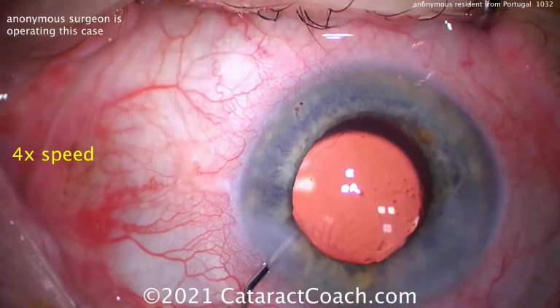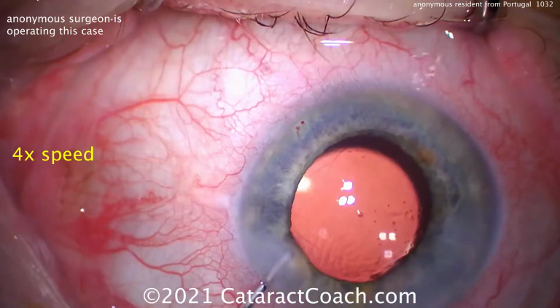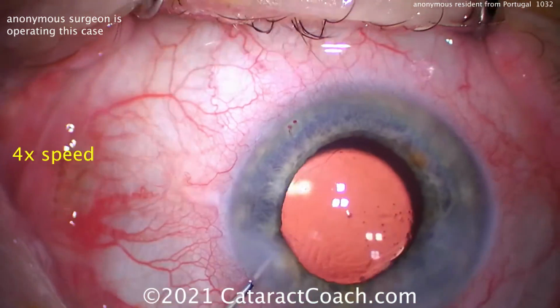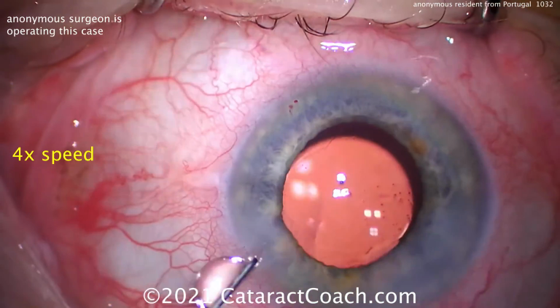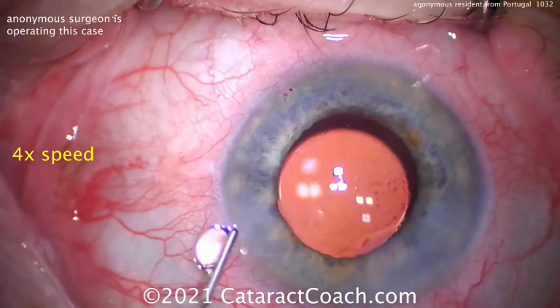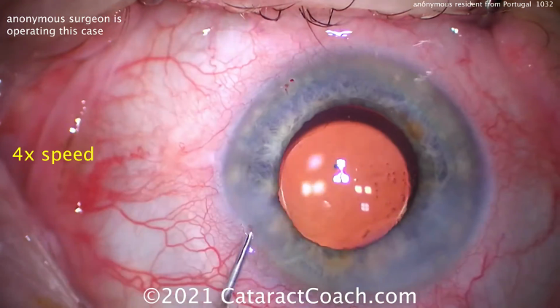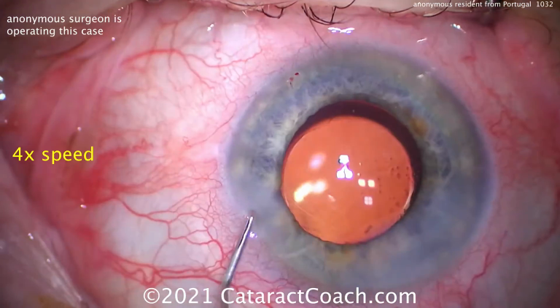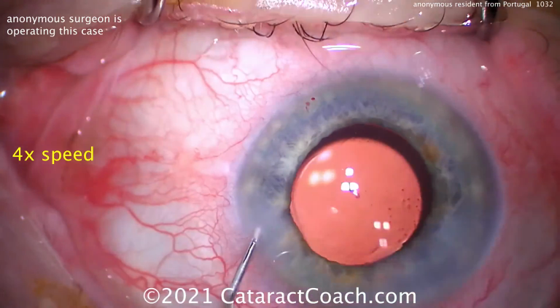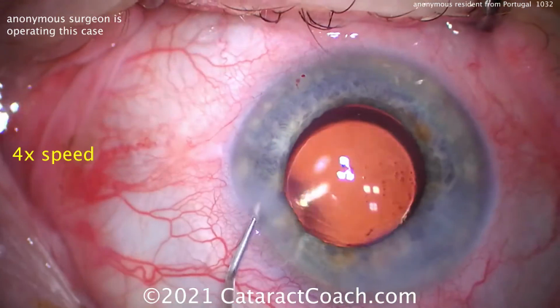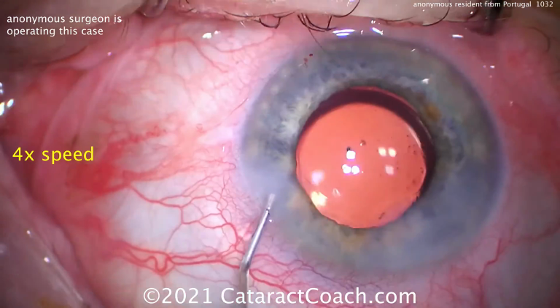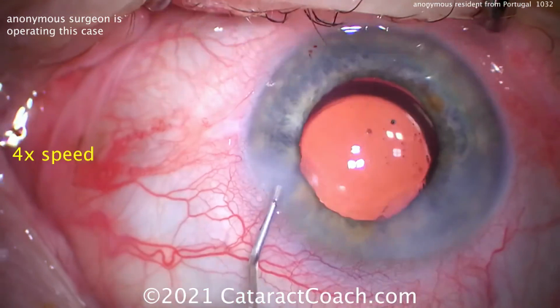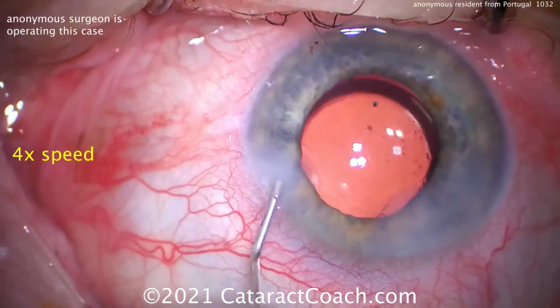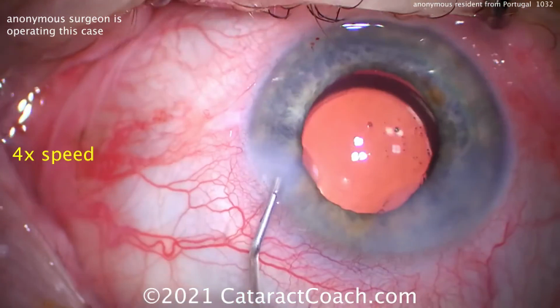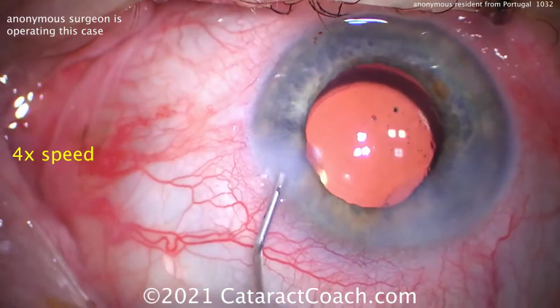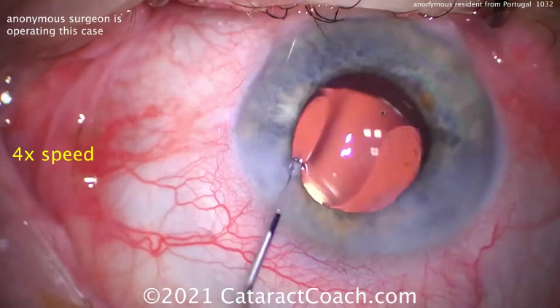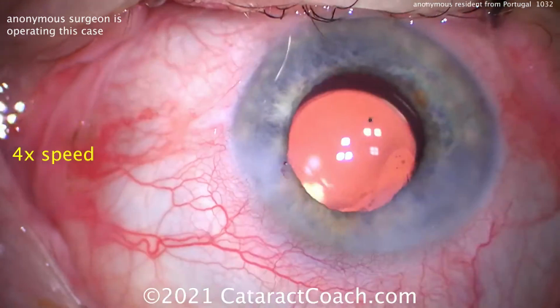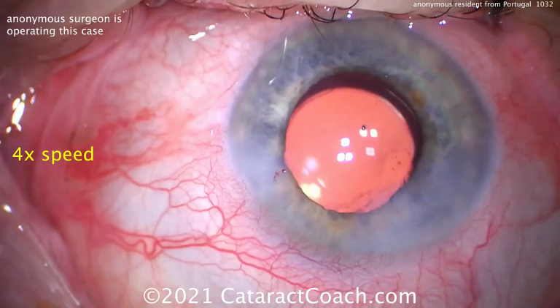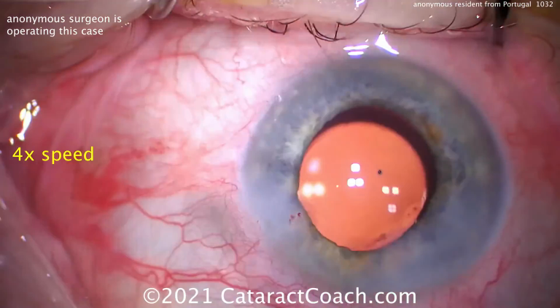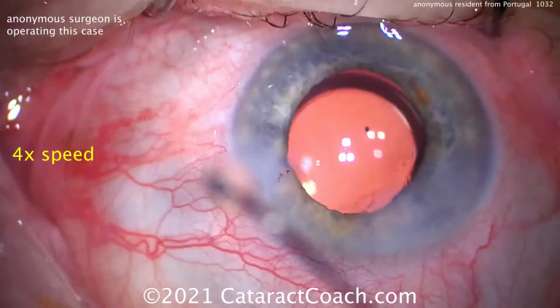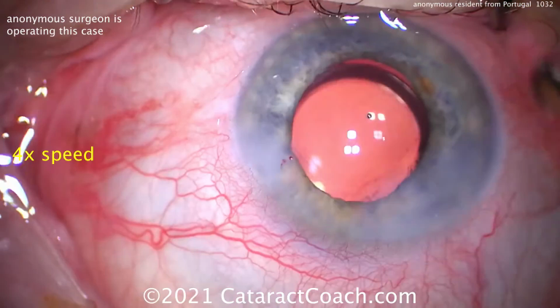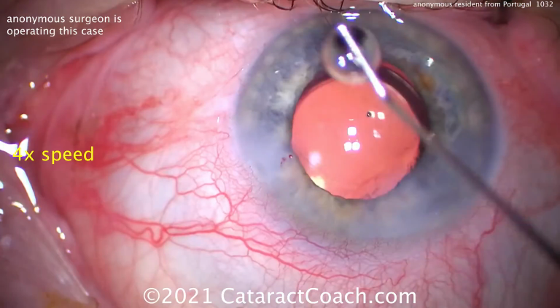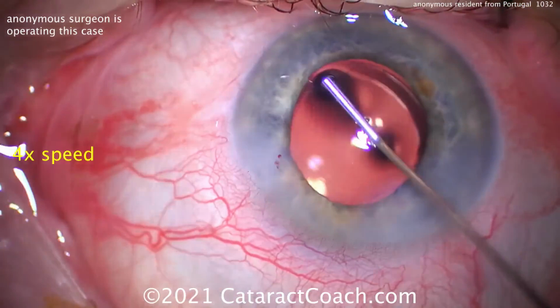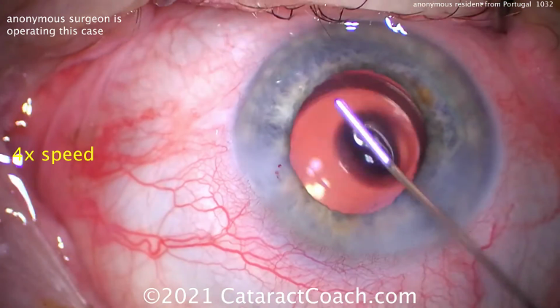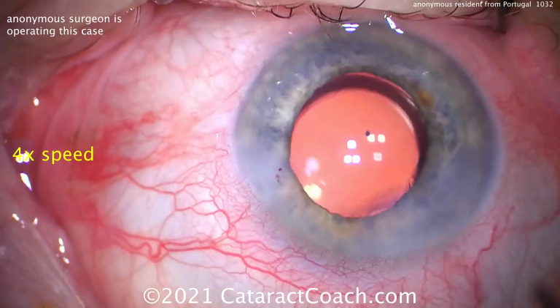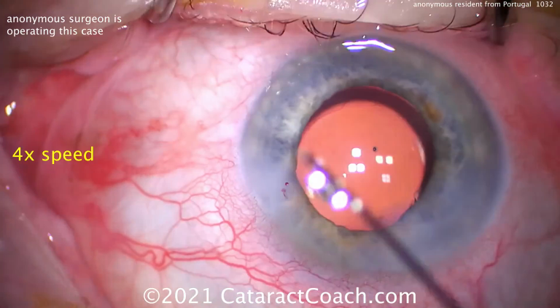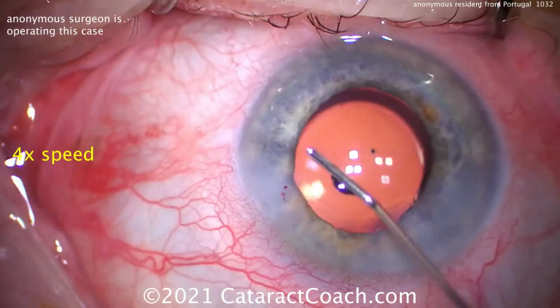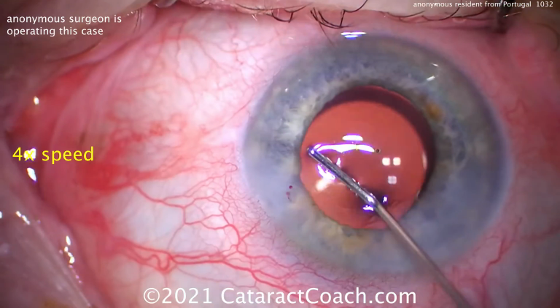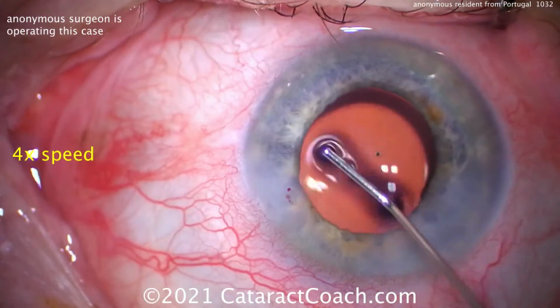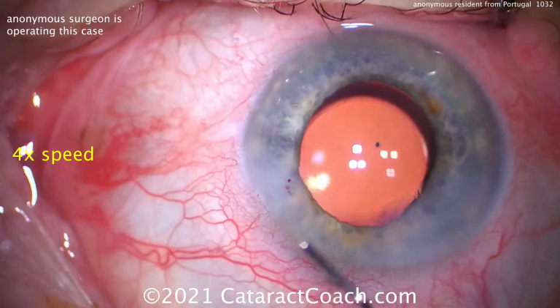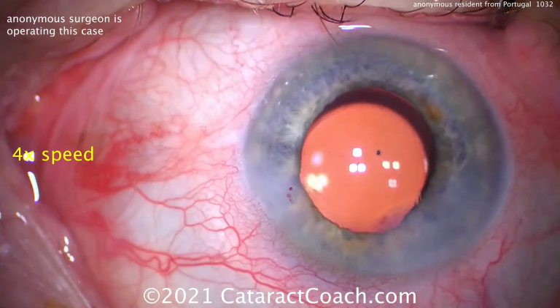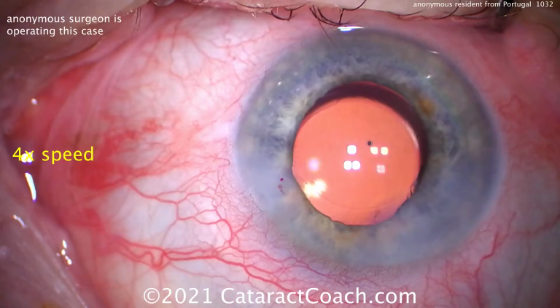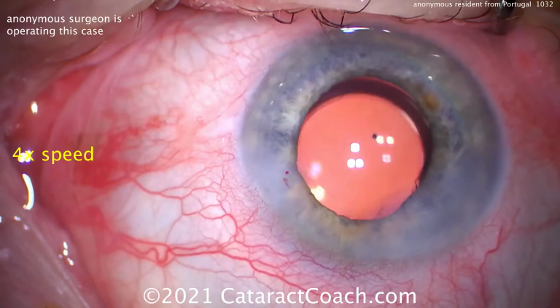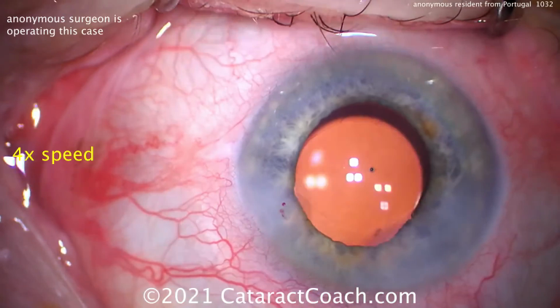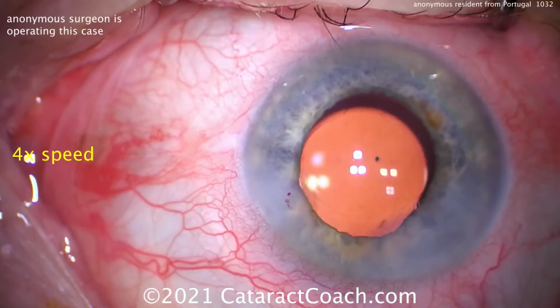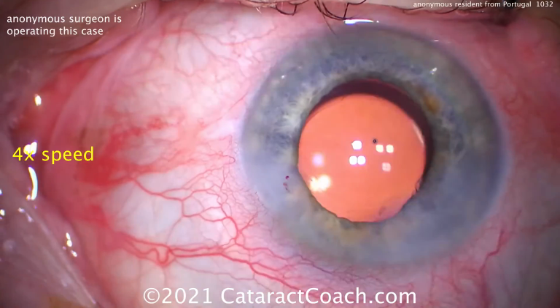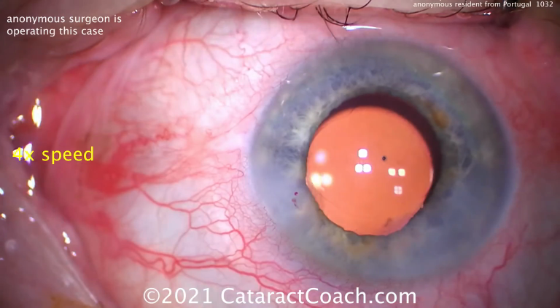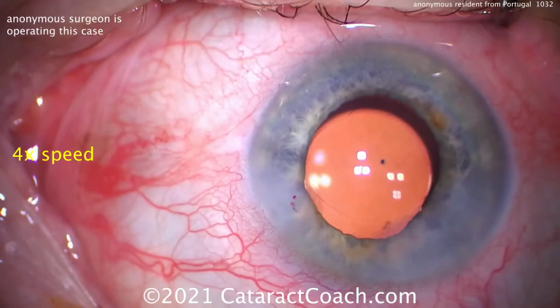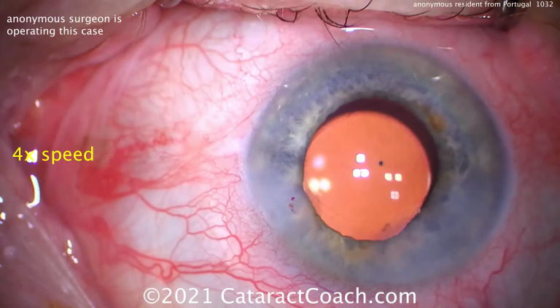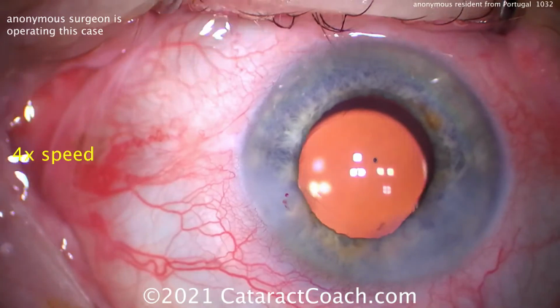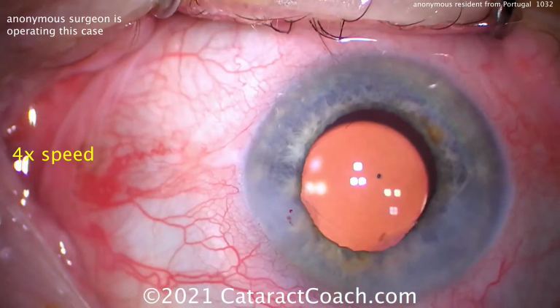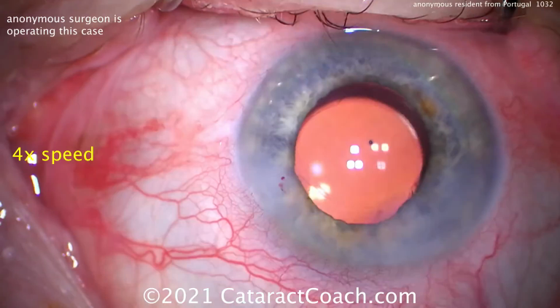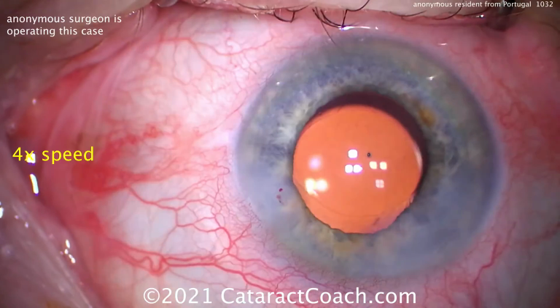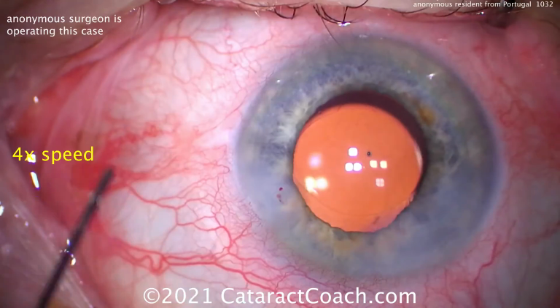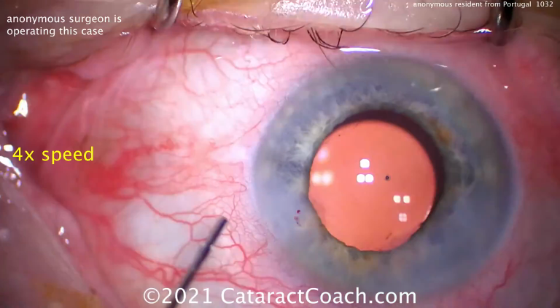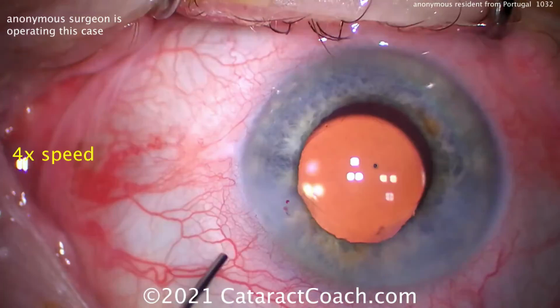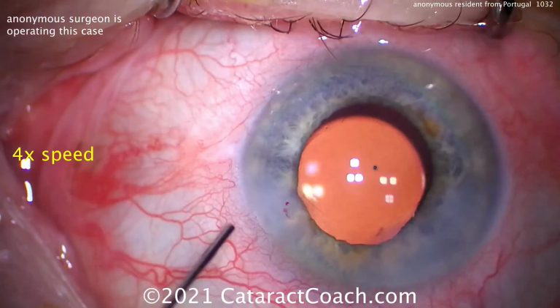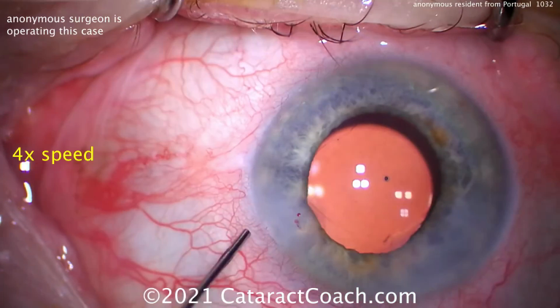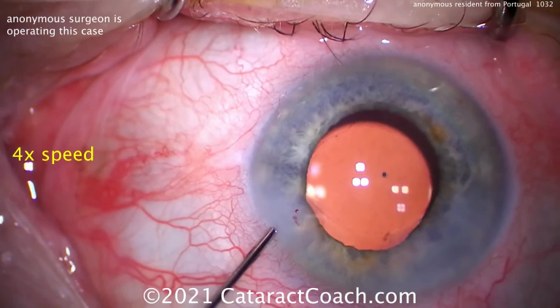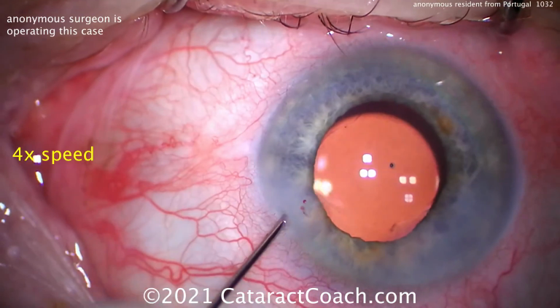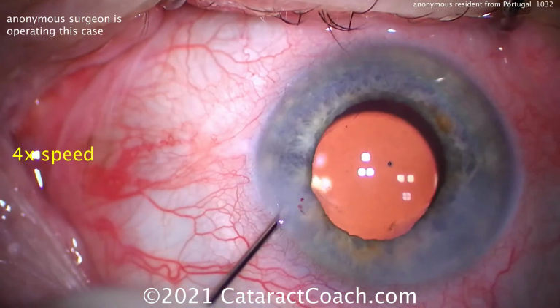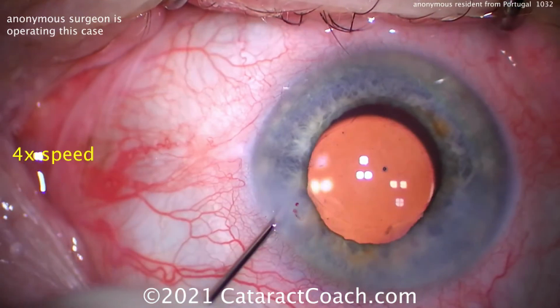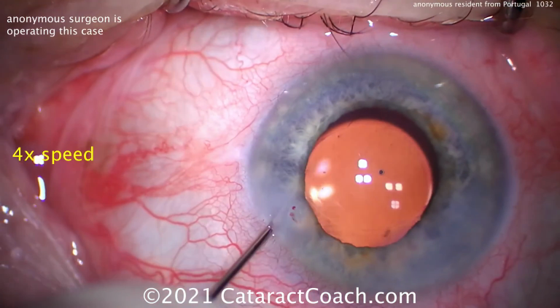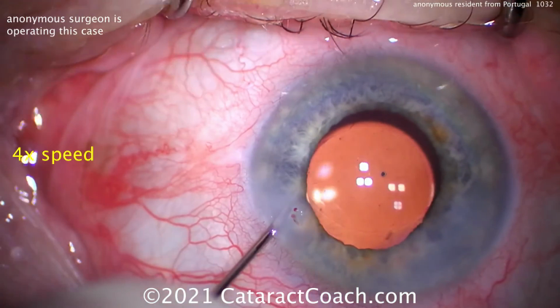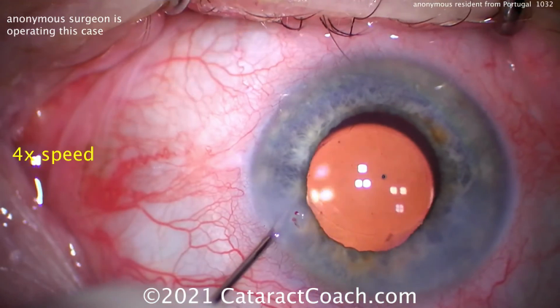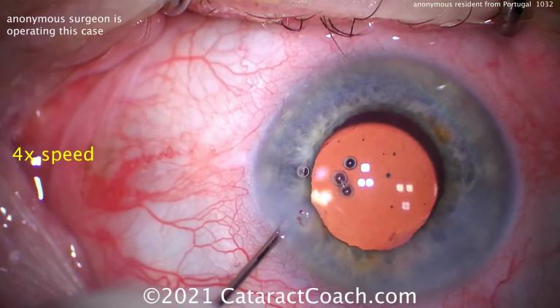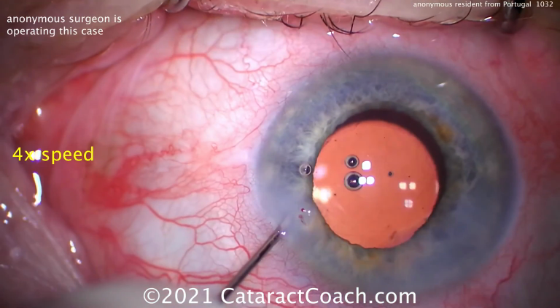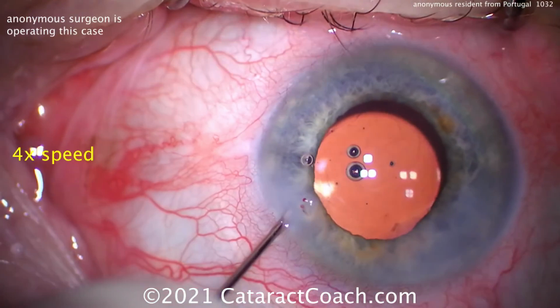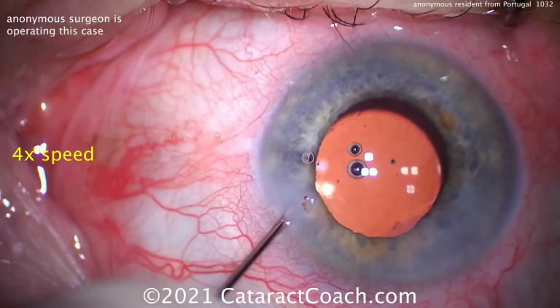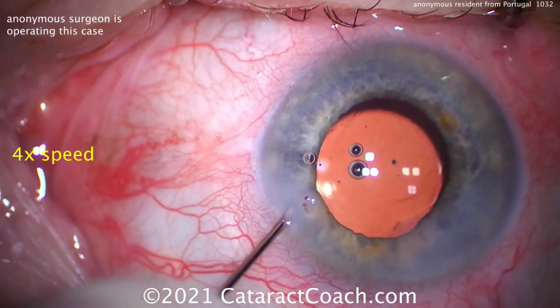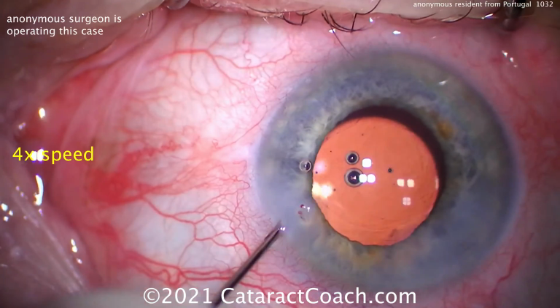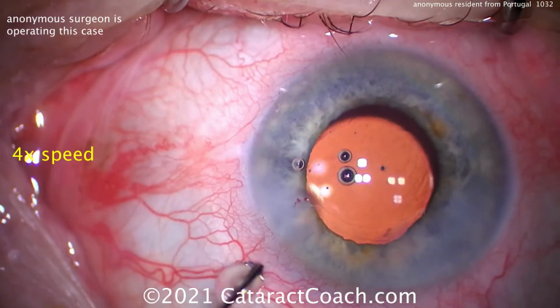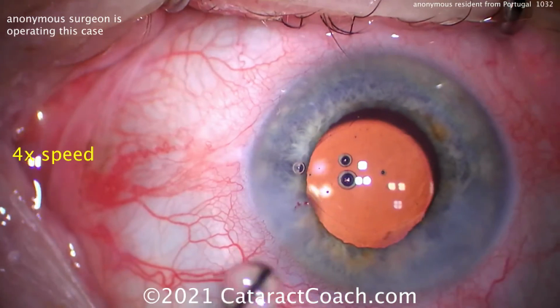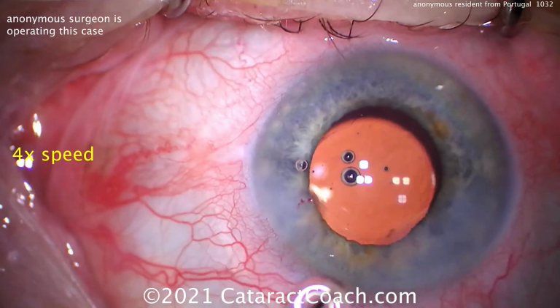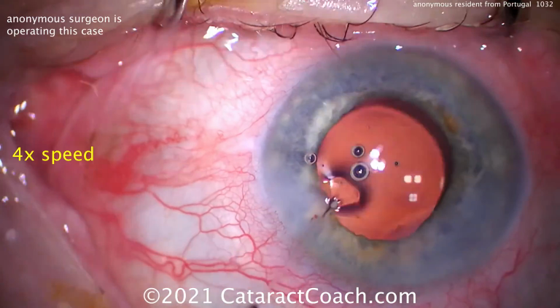That rhexis too — needs work. But the chop was beautiful, and we'll give you an A for the chop. Just fix that incision. Thank you.